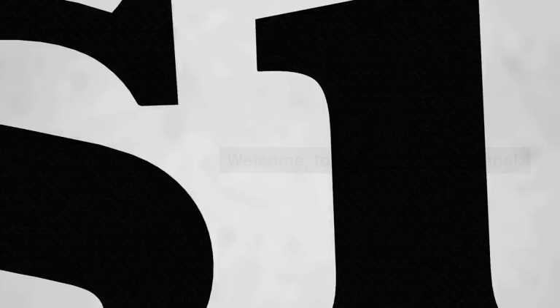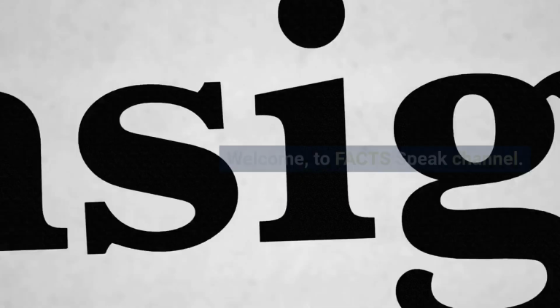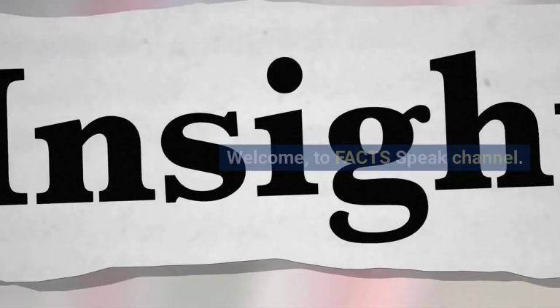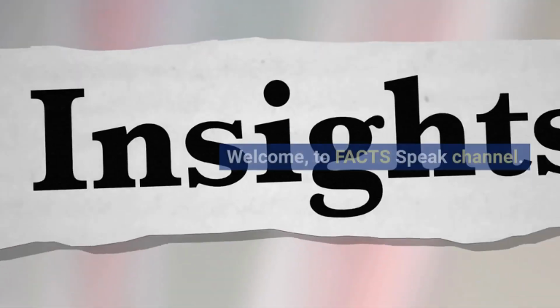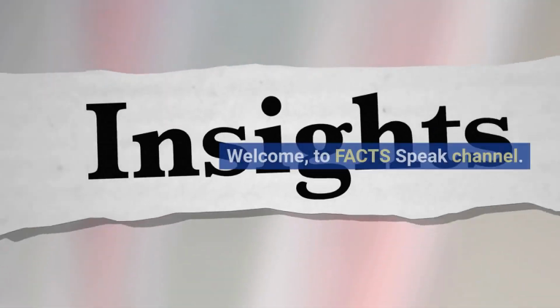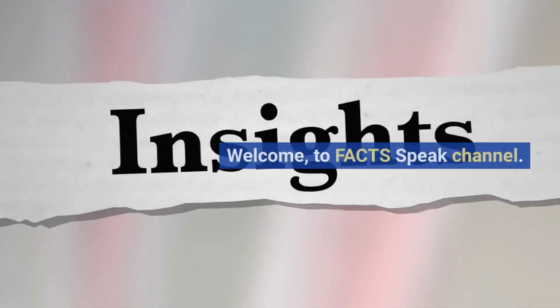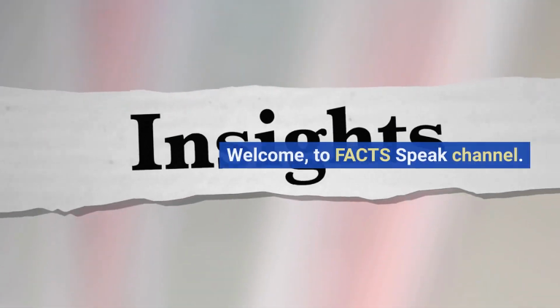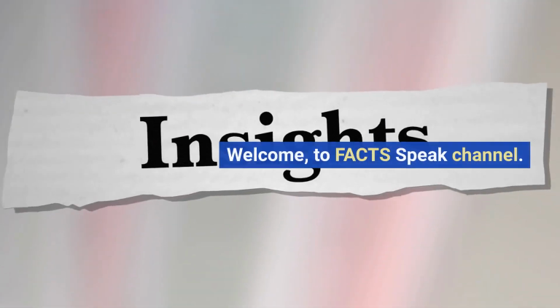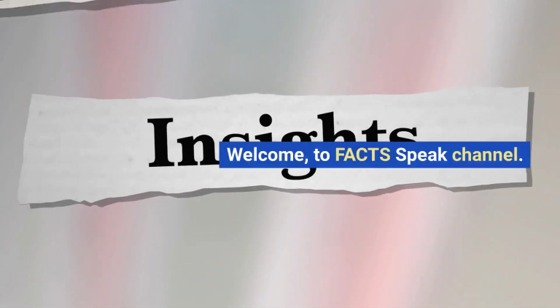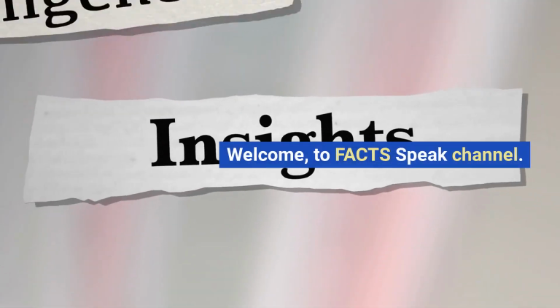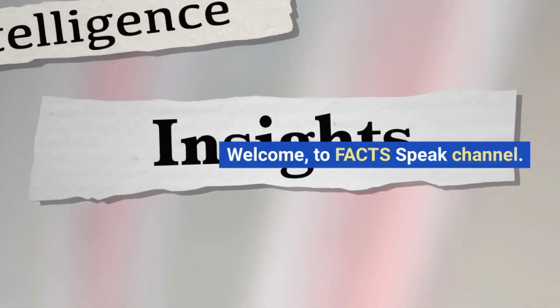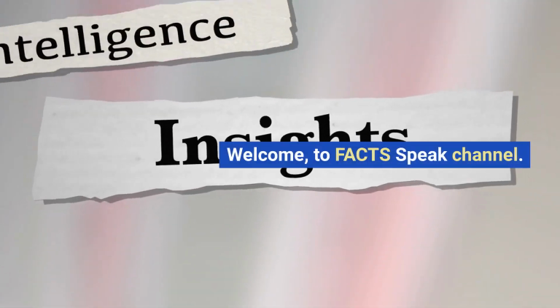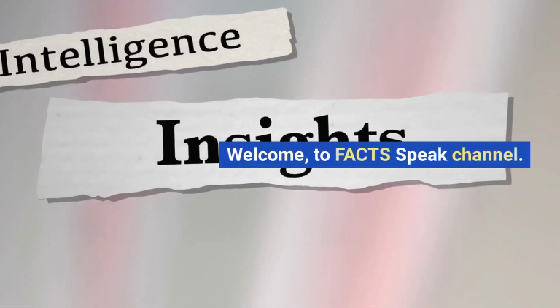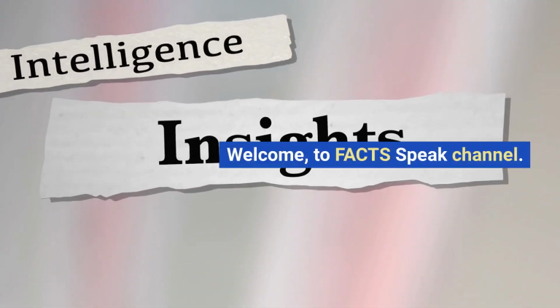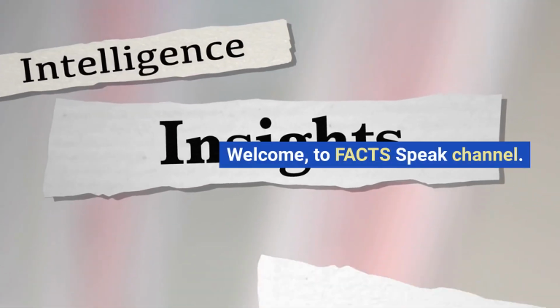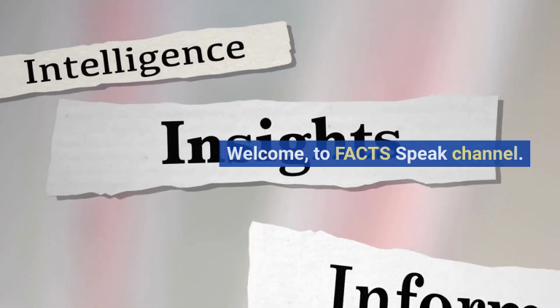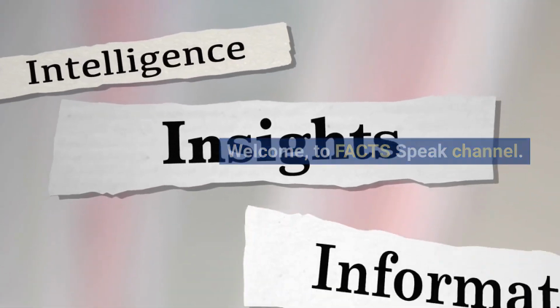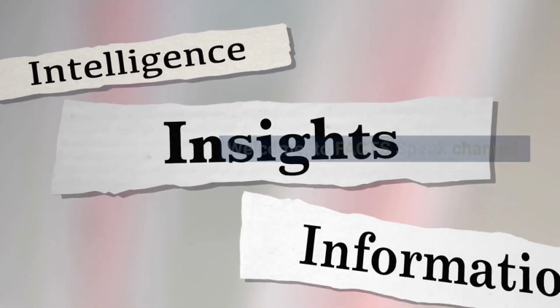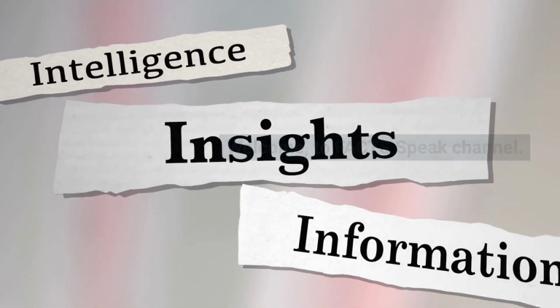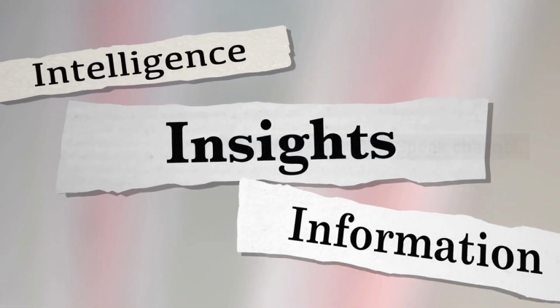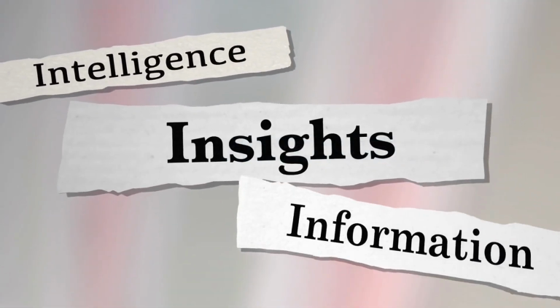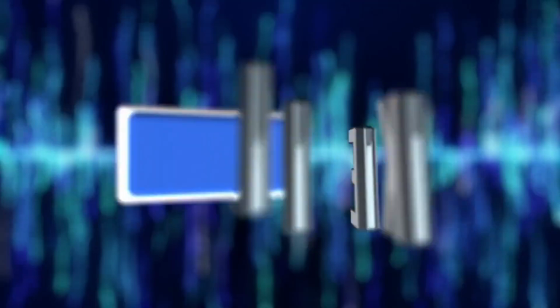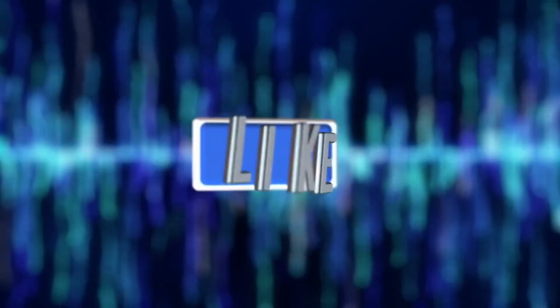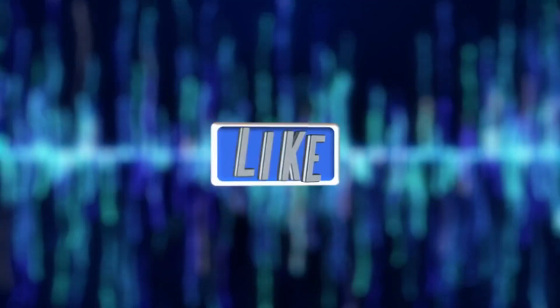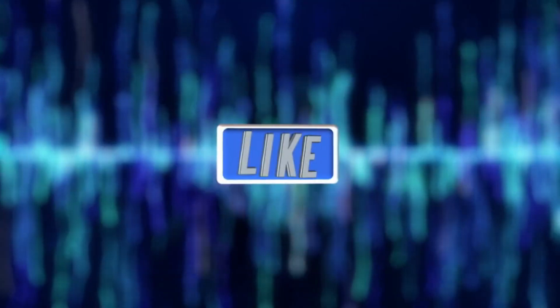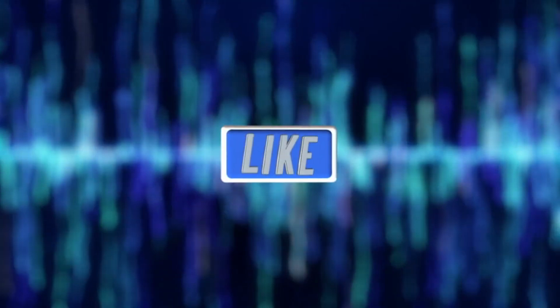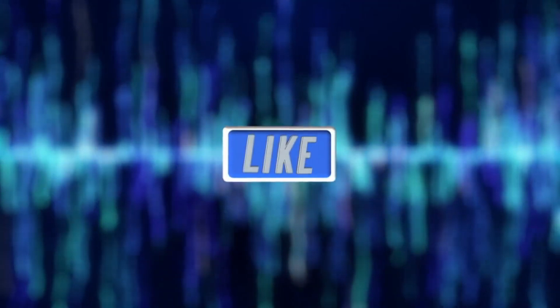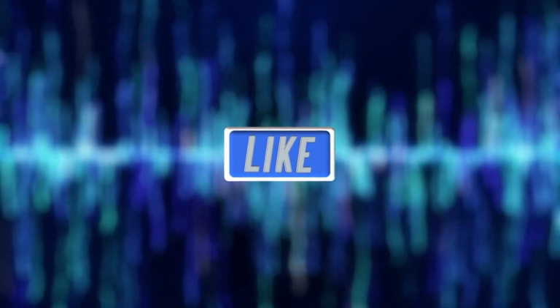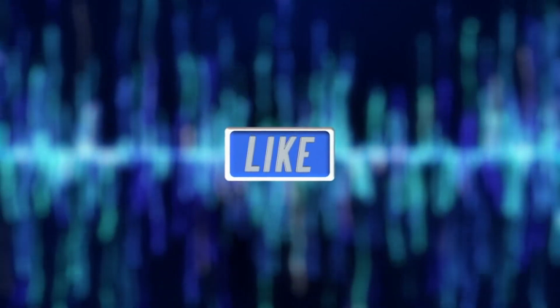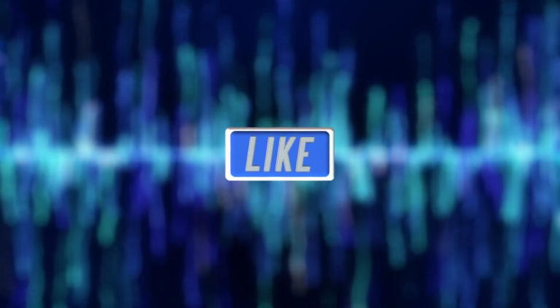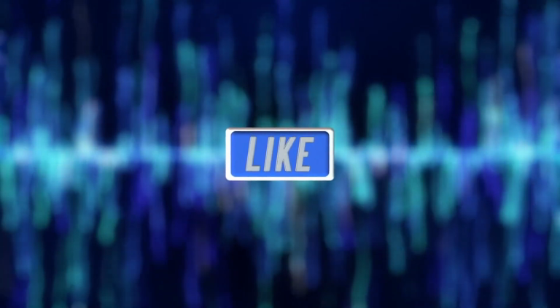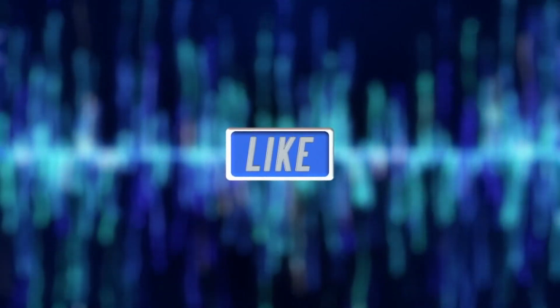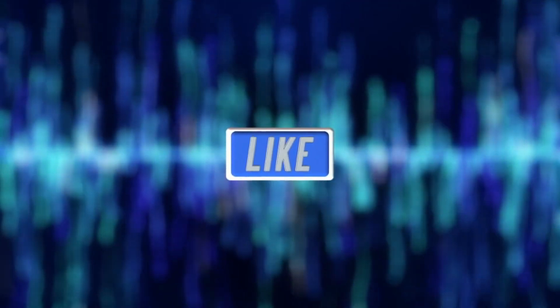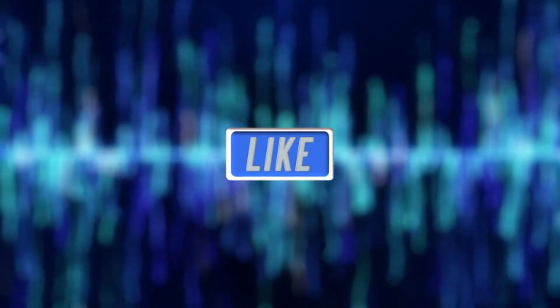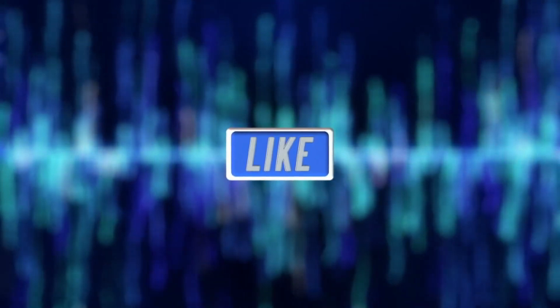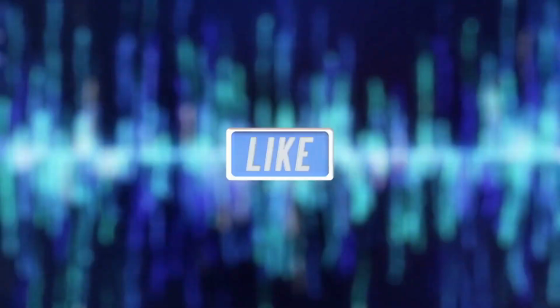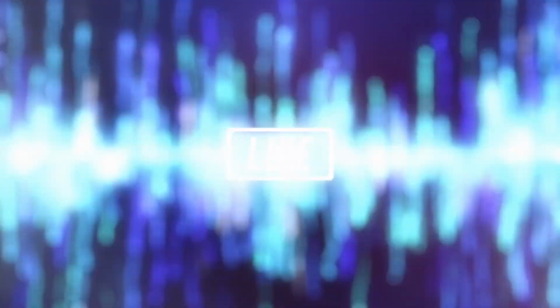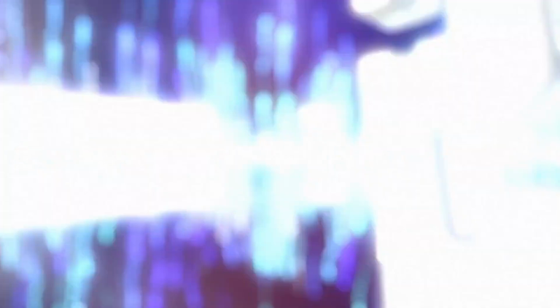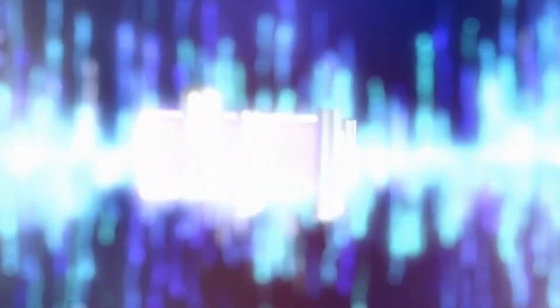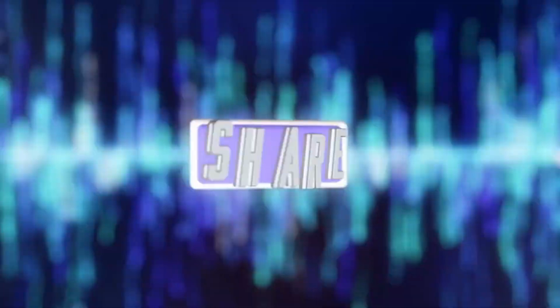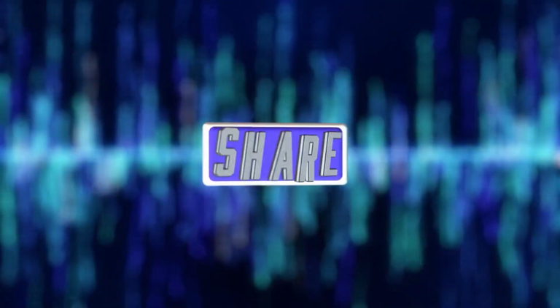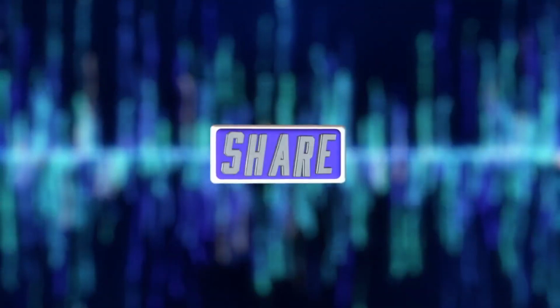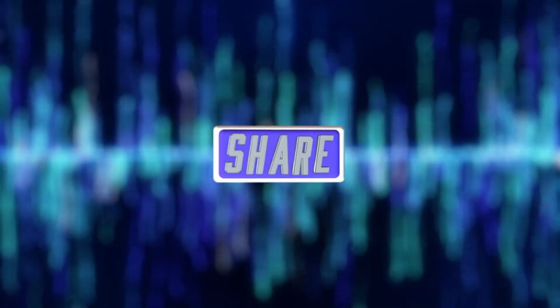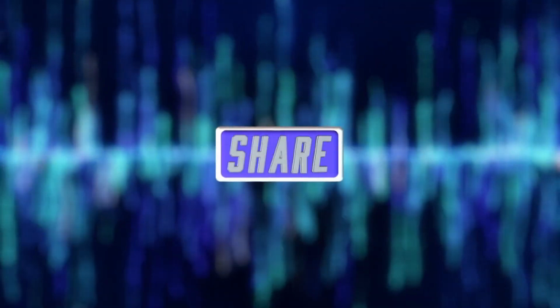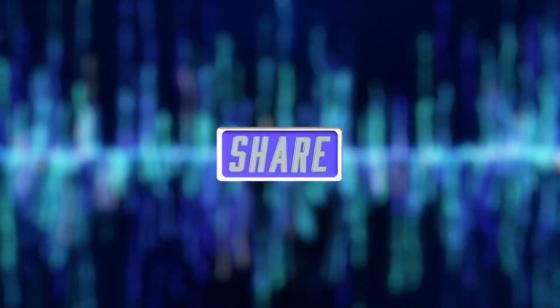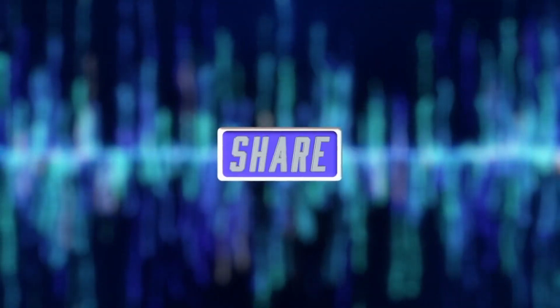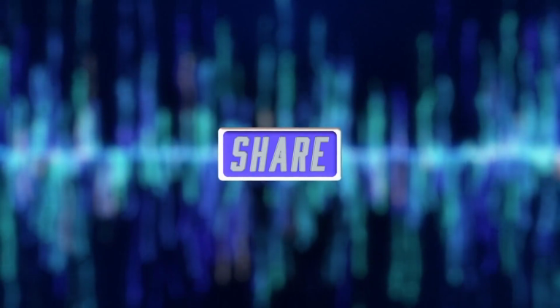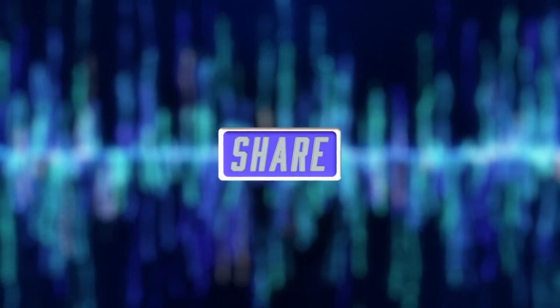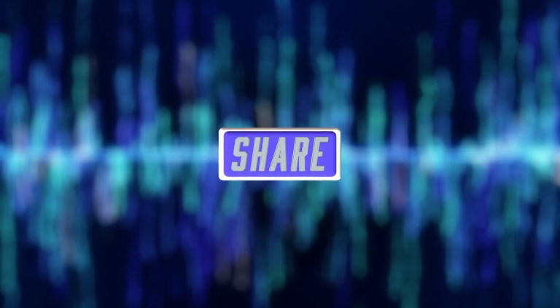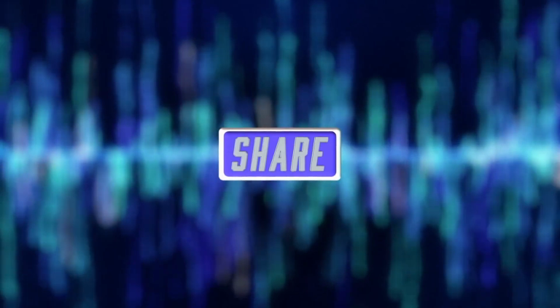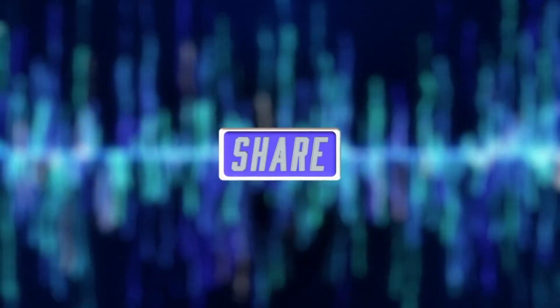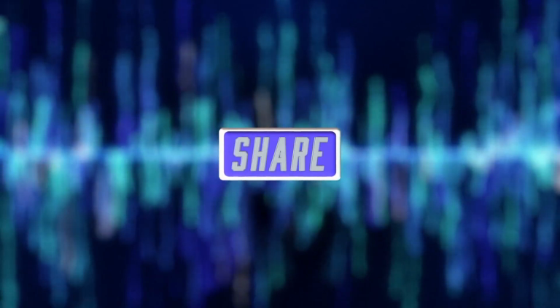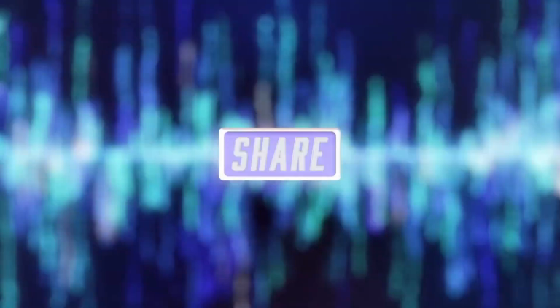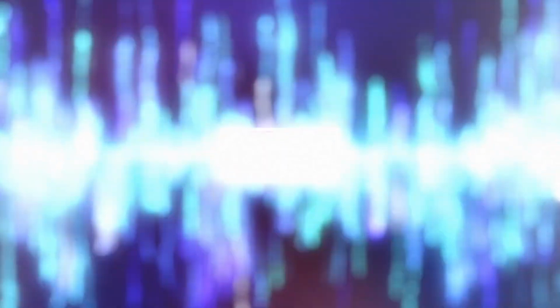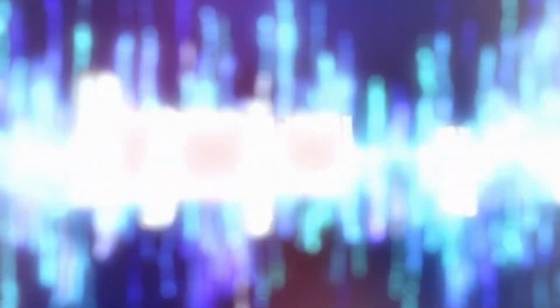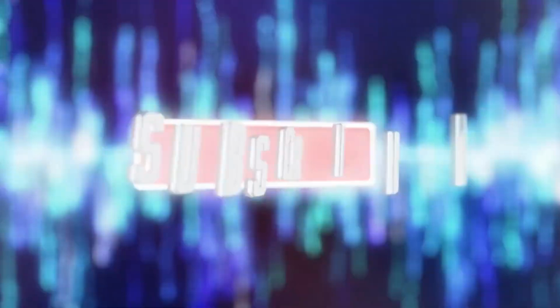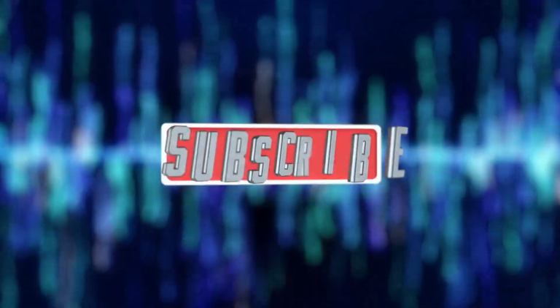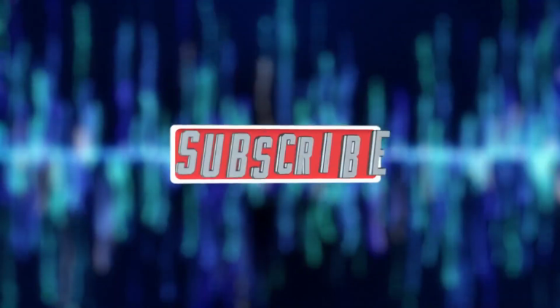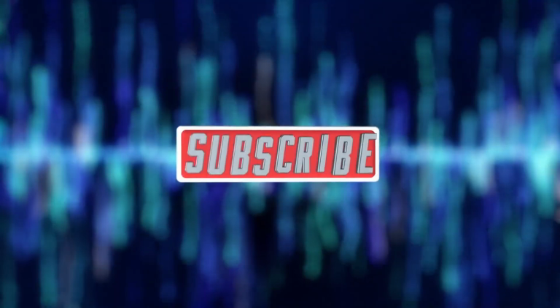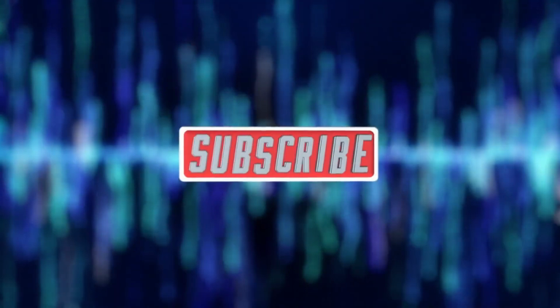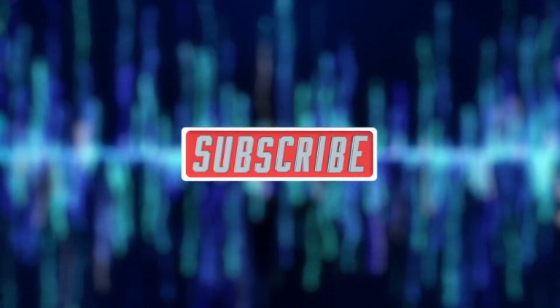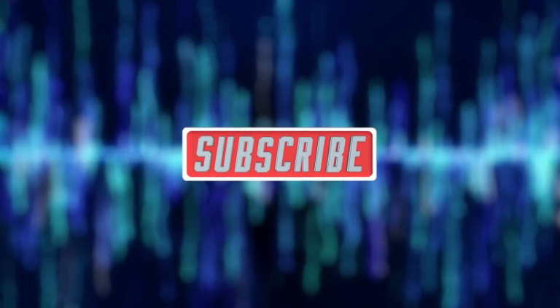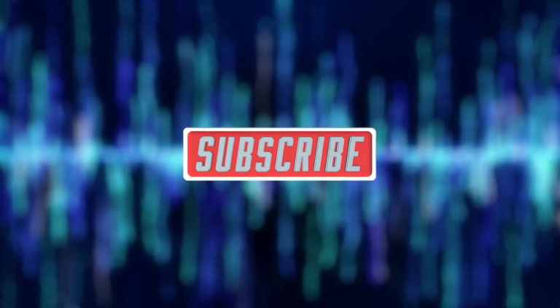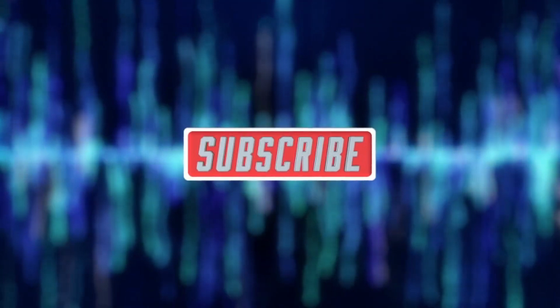Welcome to FactSpeak Channel. Before we start, please subscribe, like, and hit the bell icon to get notified on our new videos.